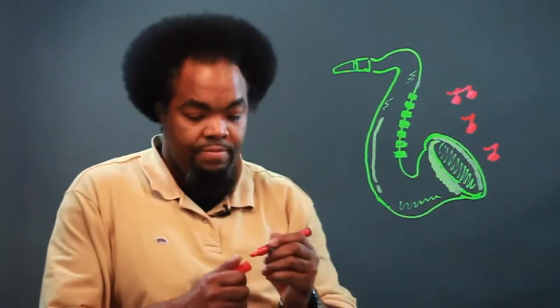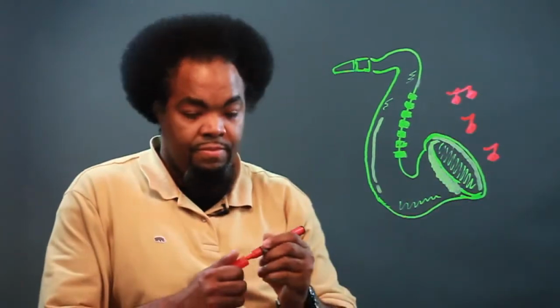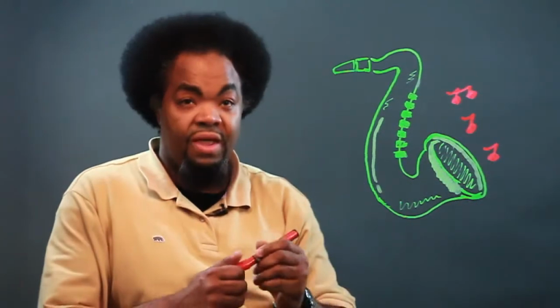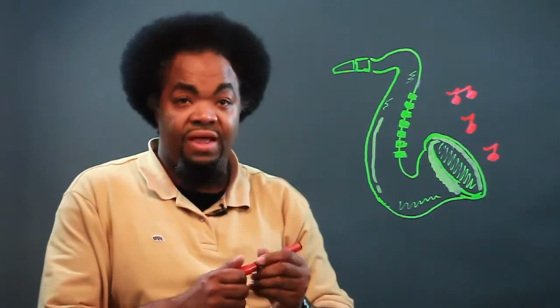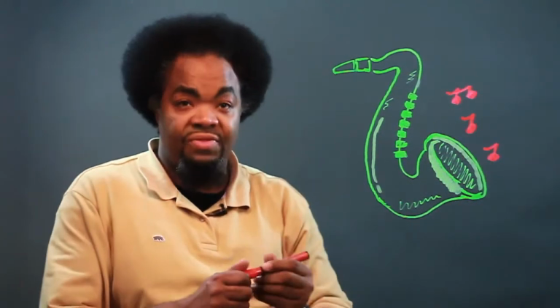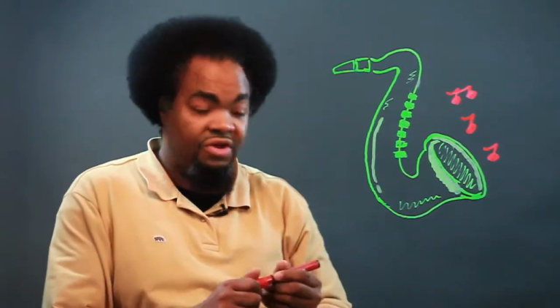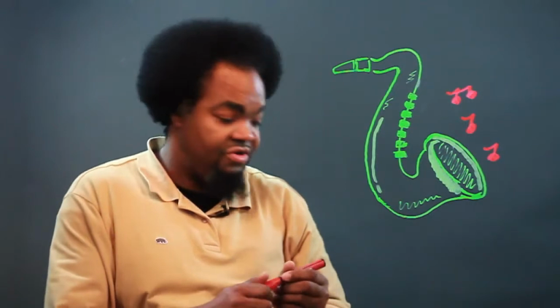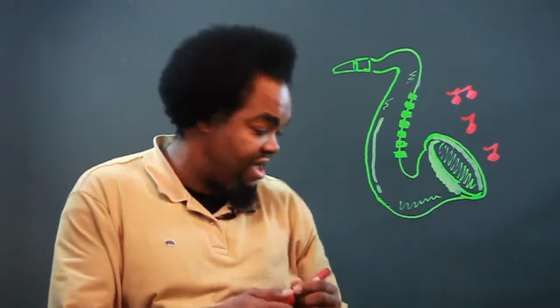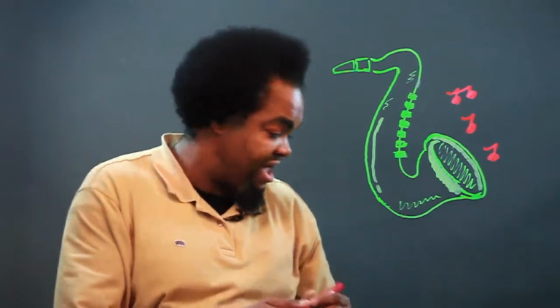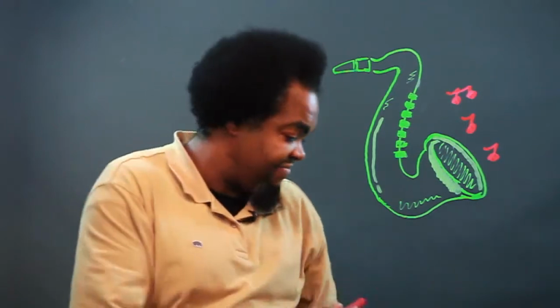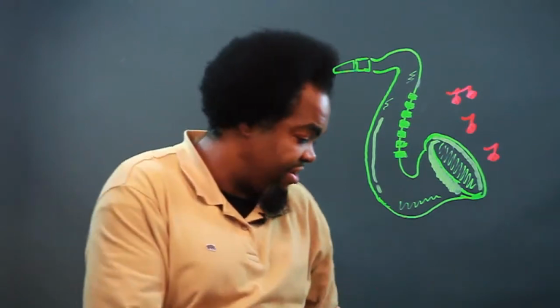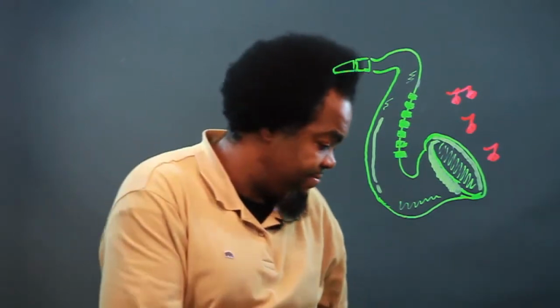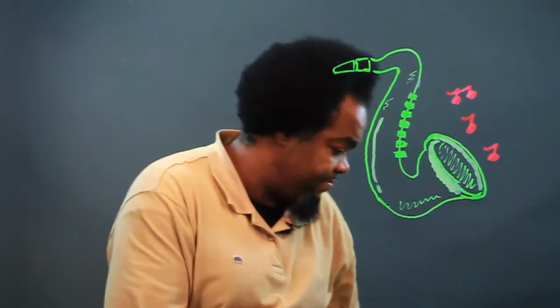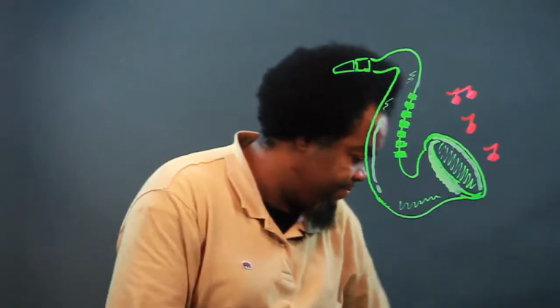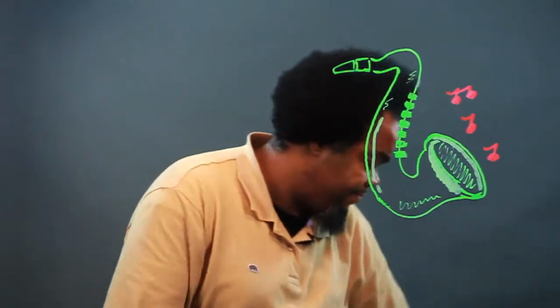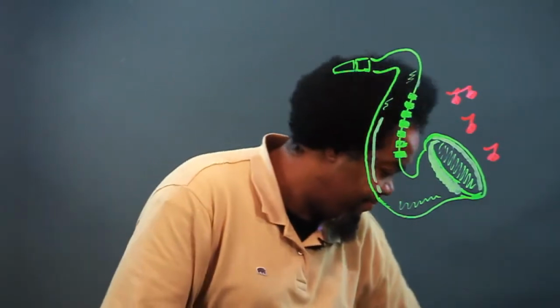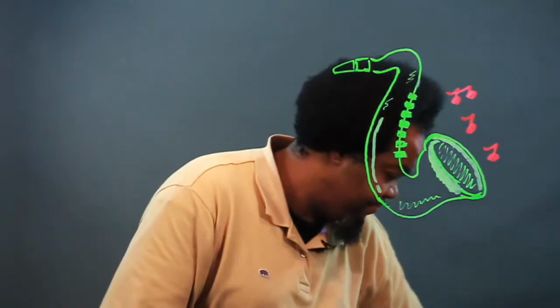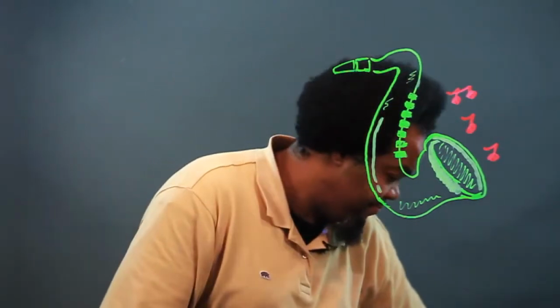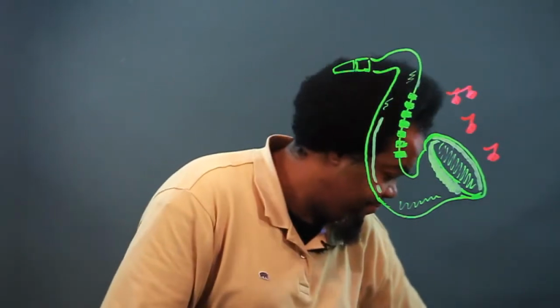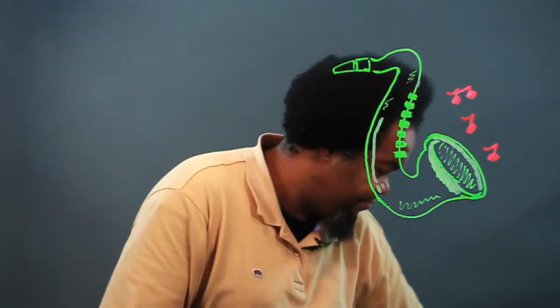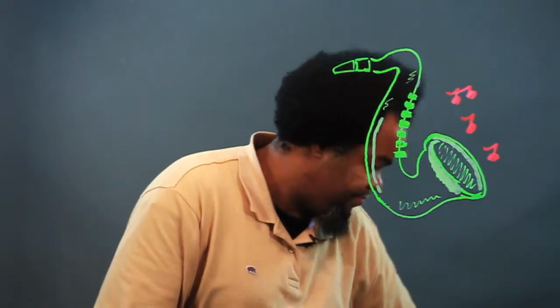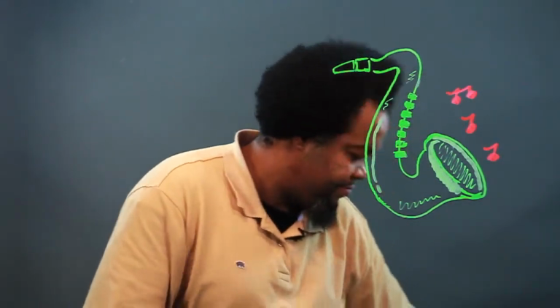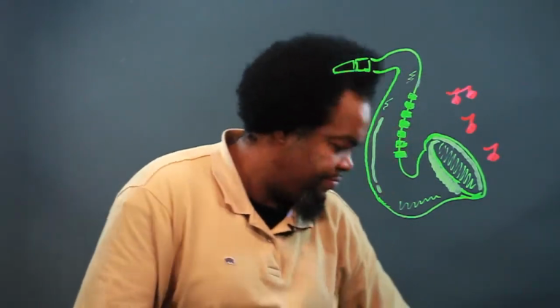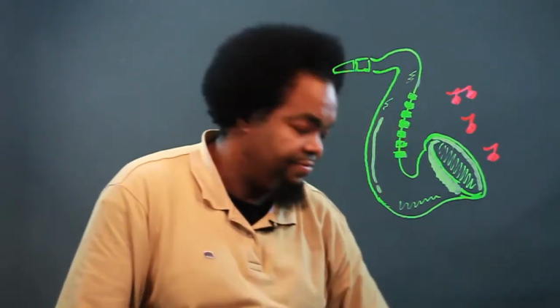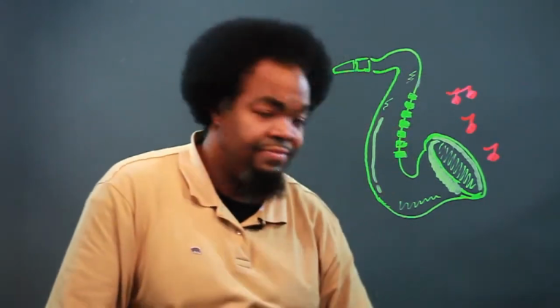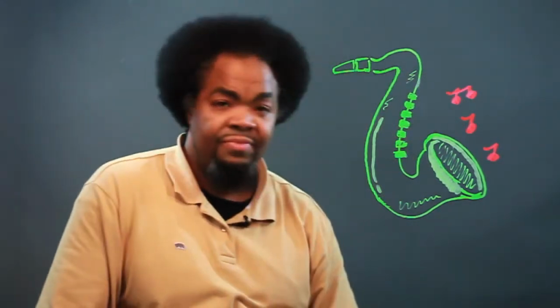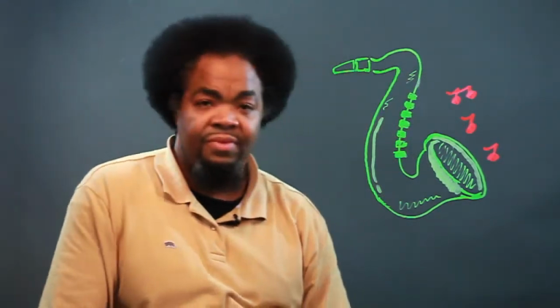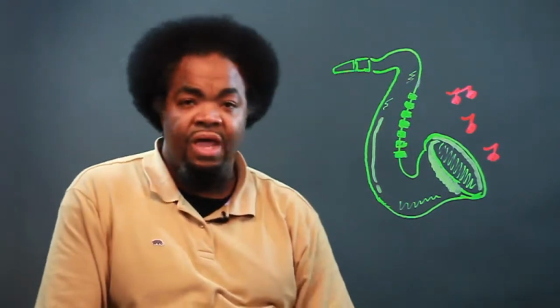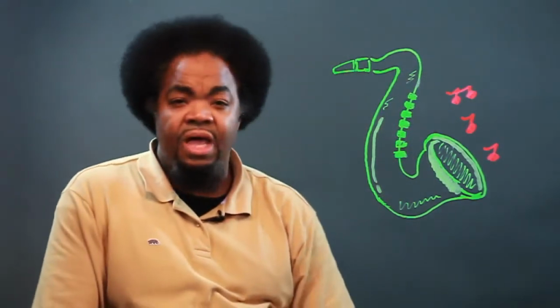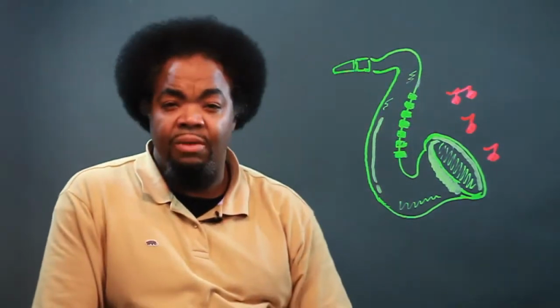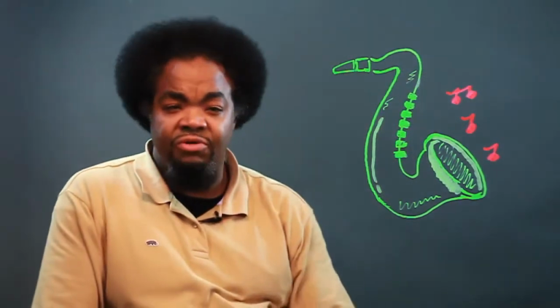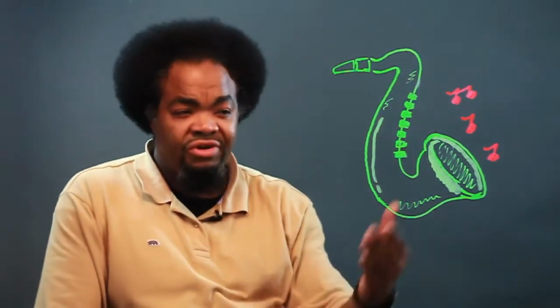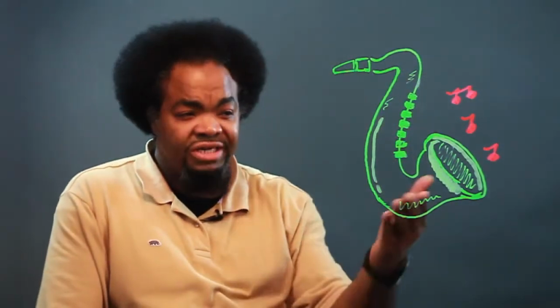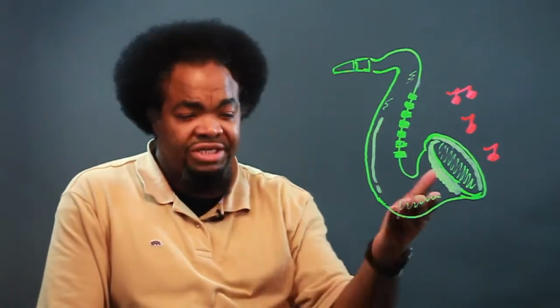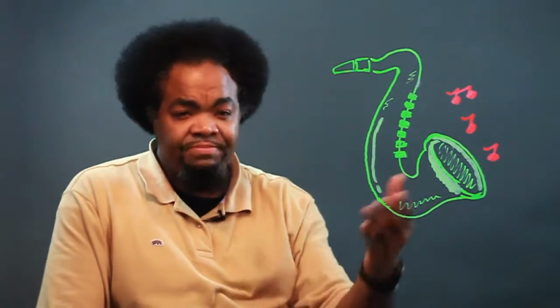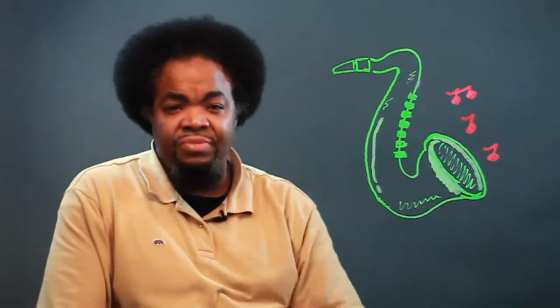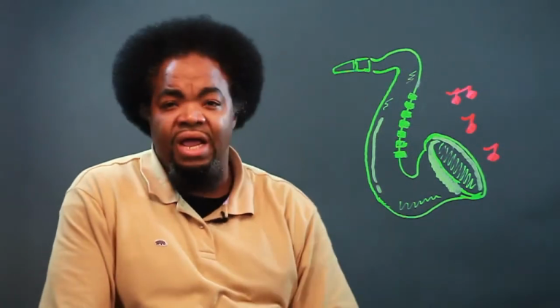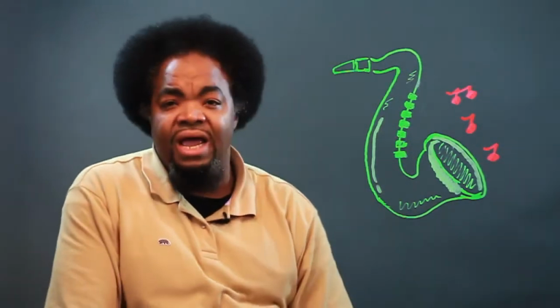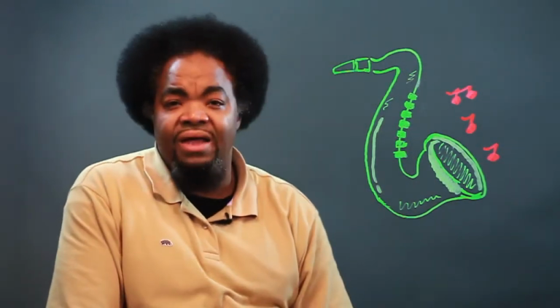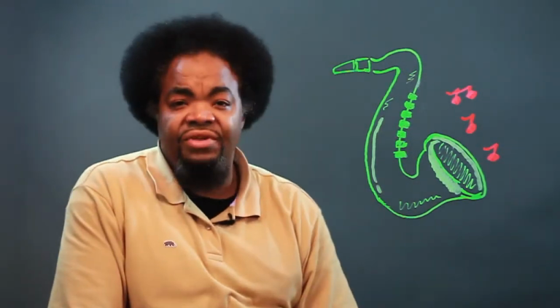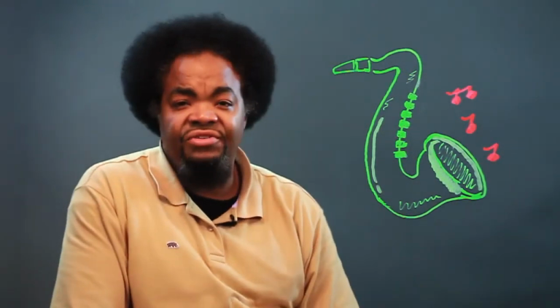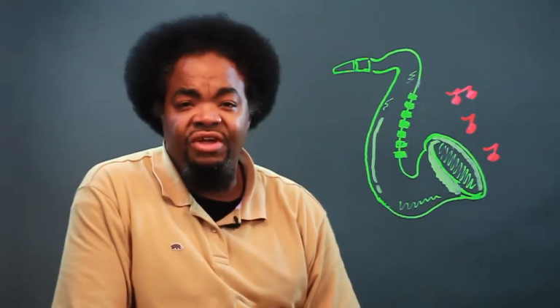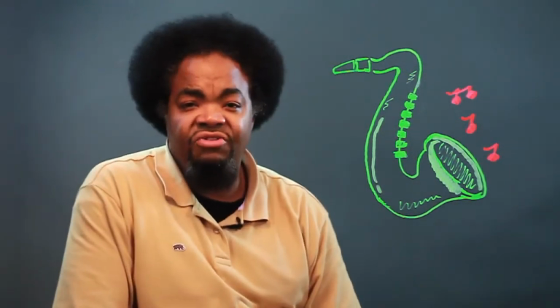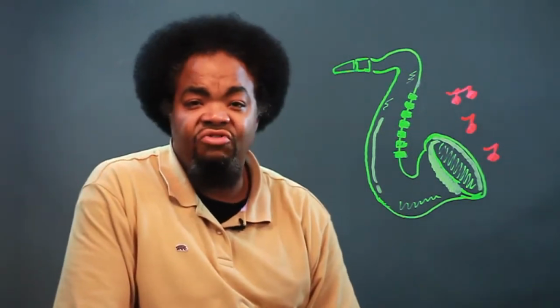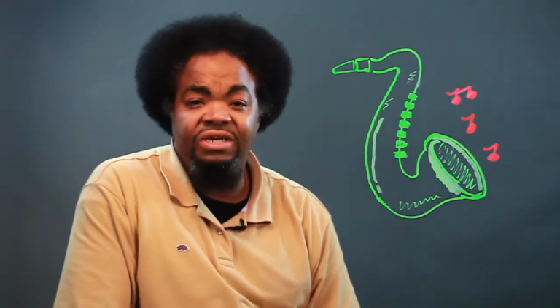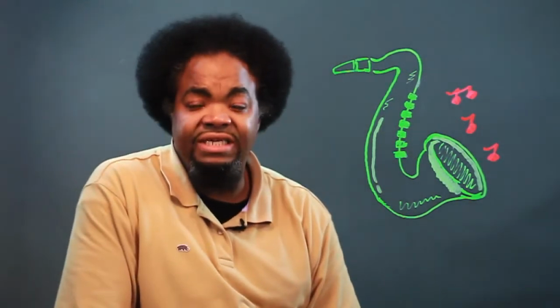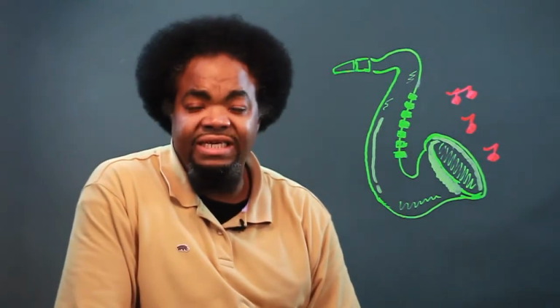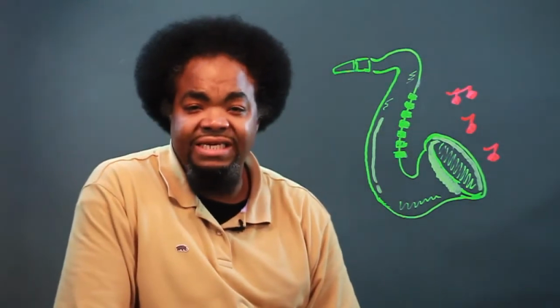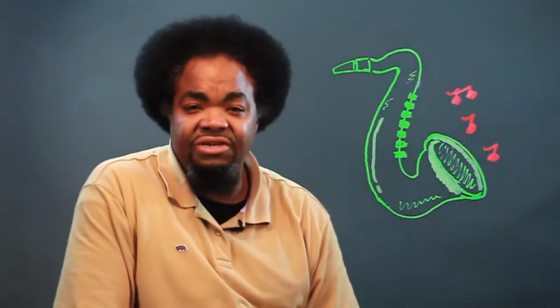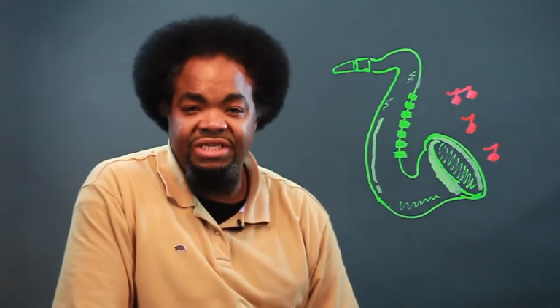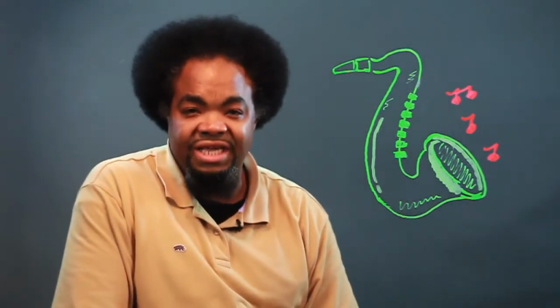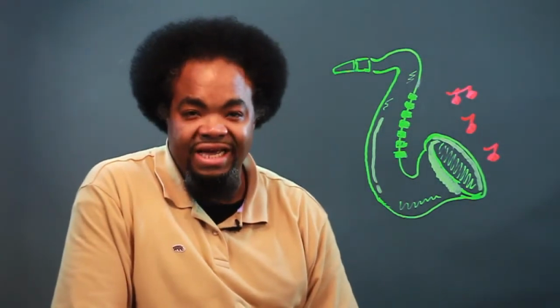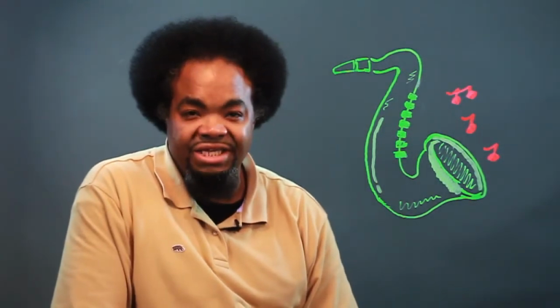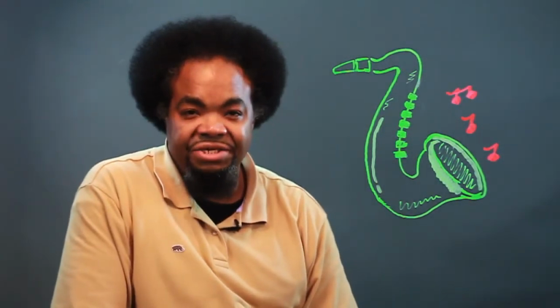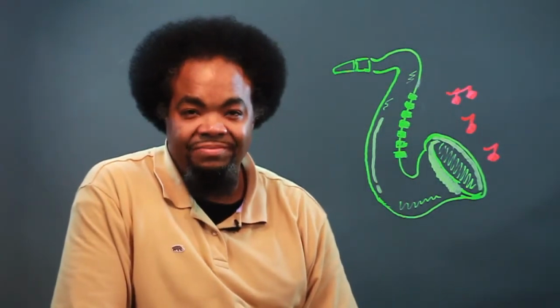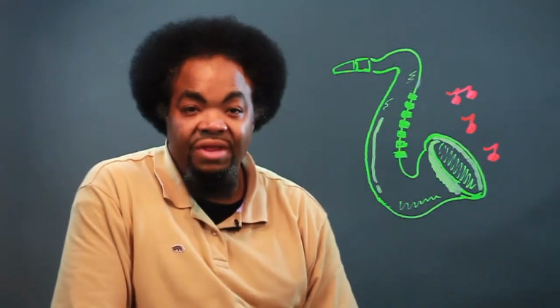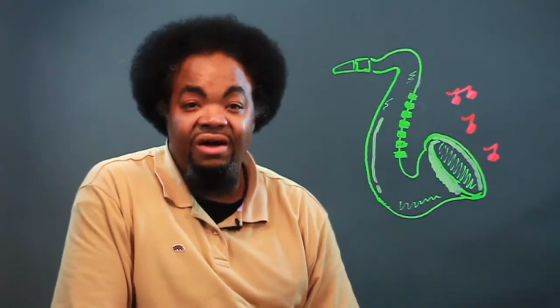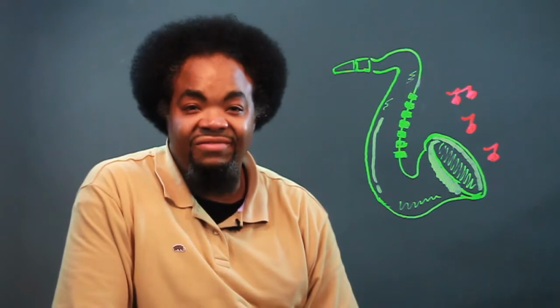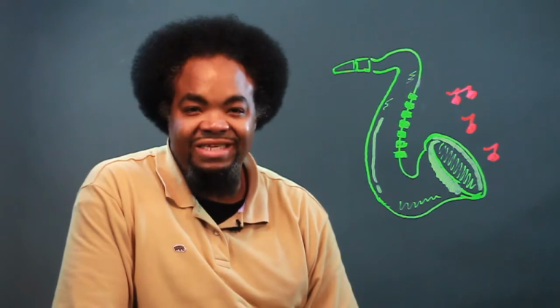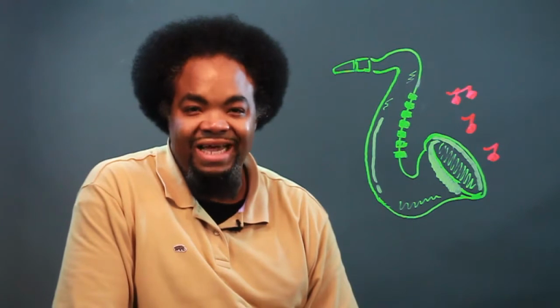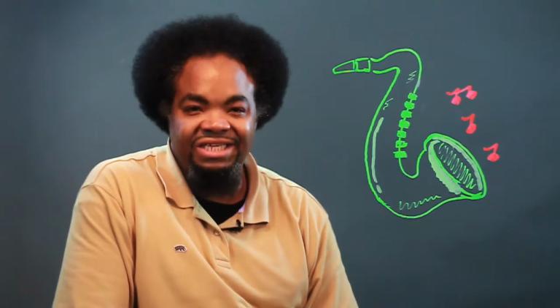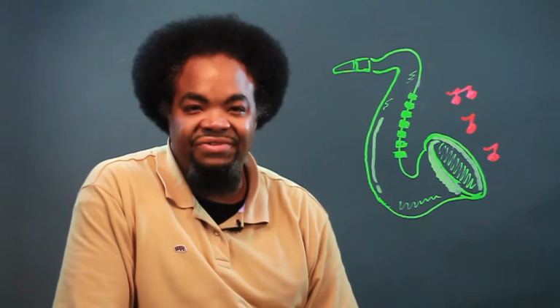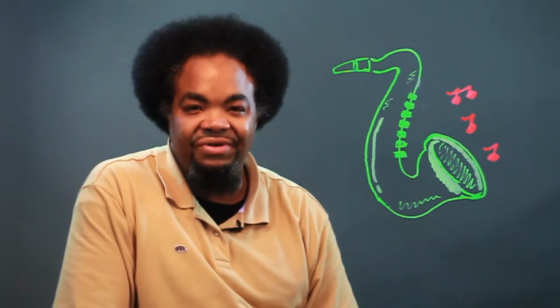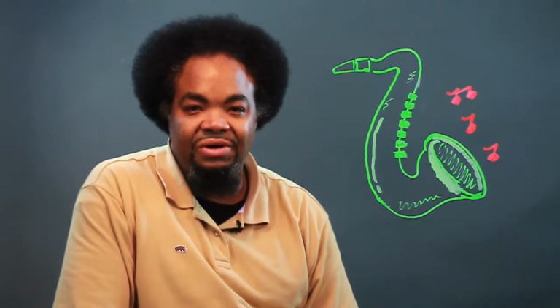And there you have it. I'm Chris, and this is how you draw a detailed sketch of a saxophone.